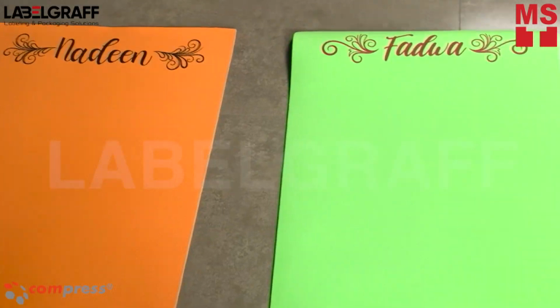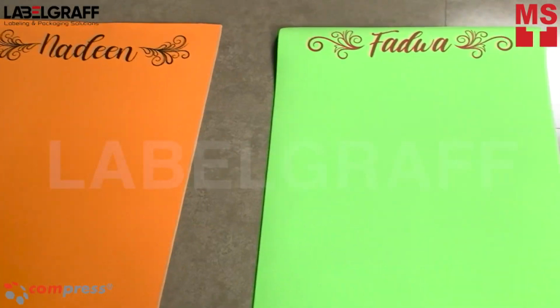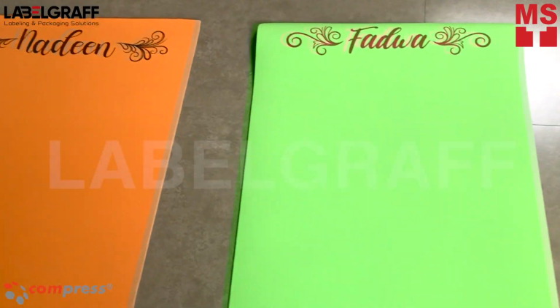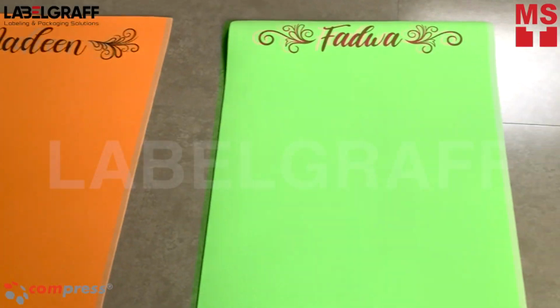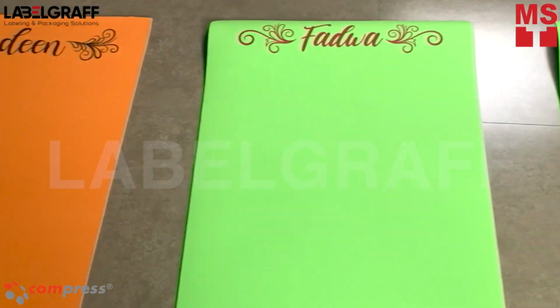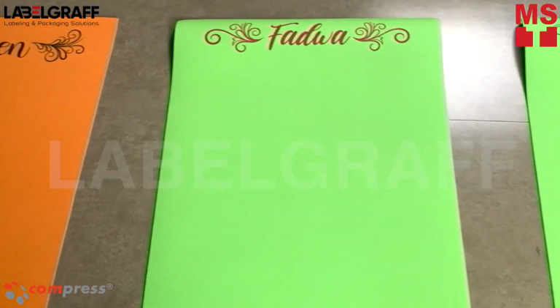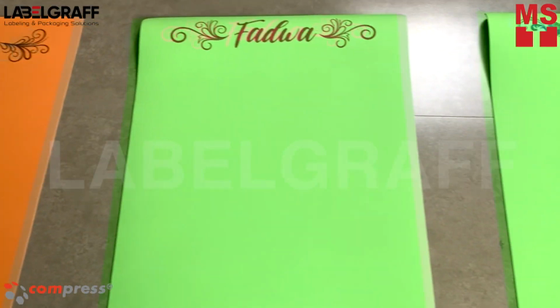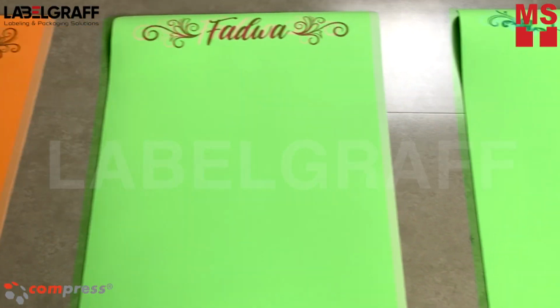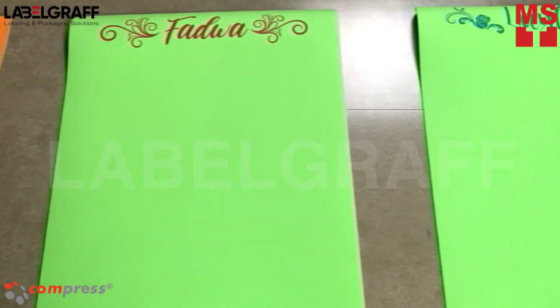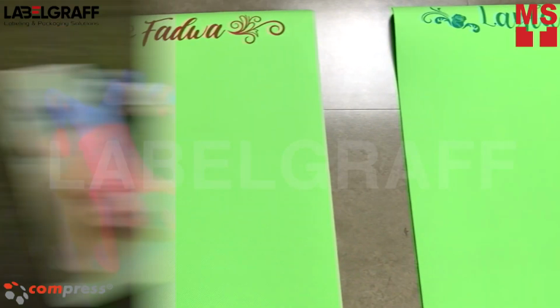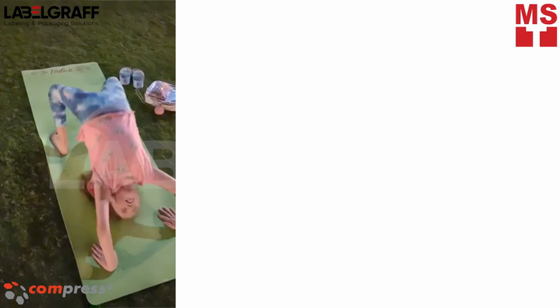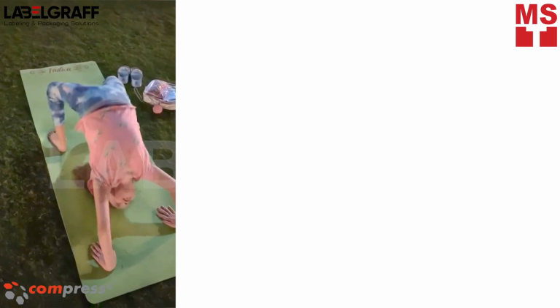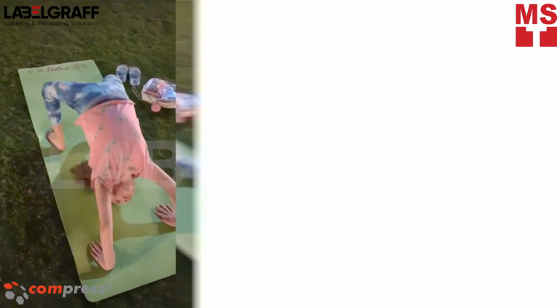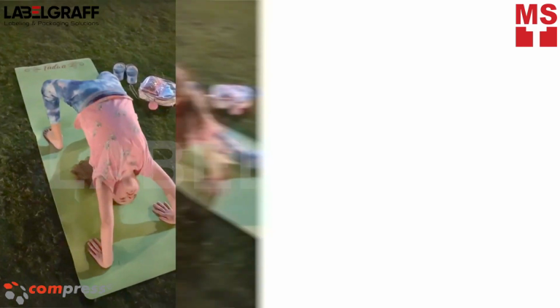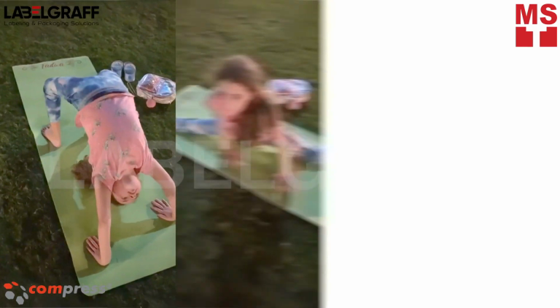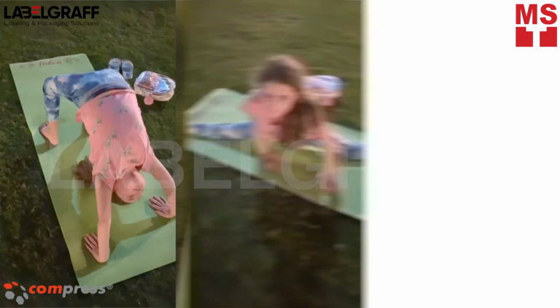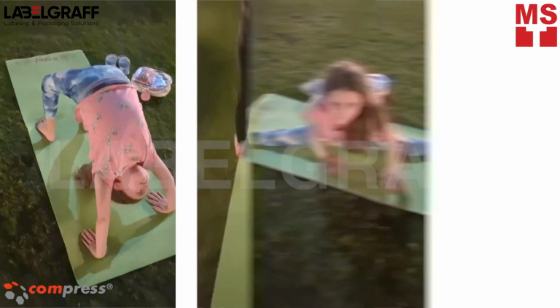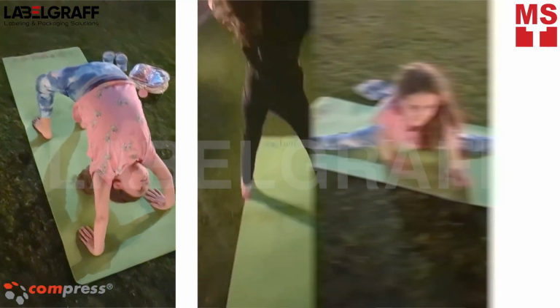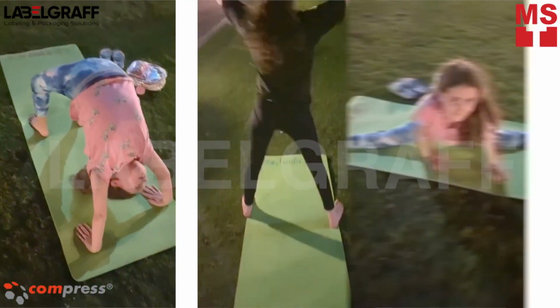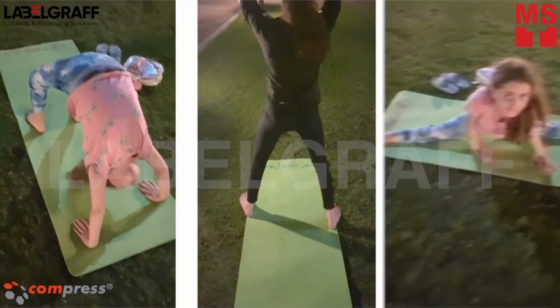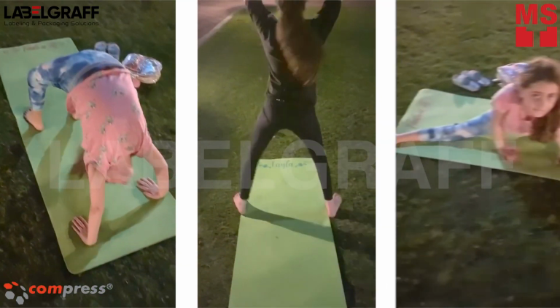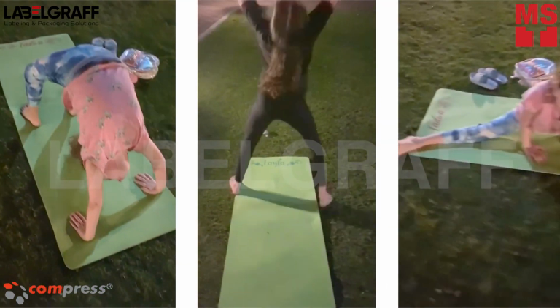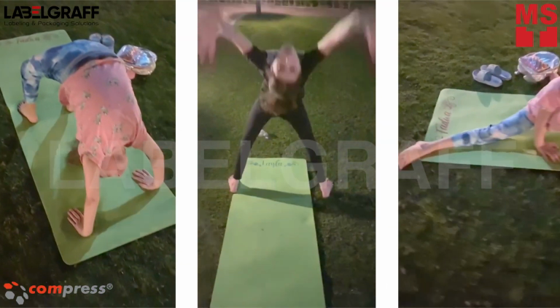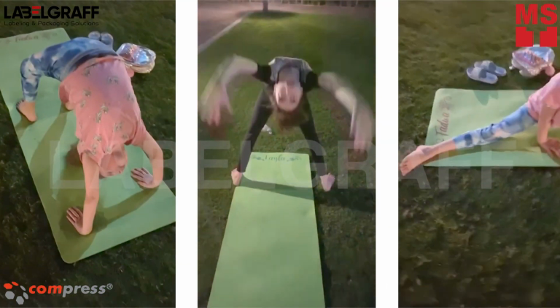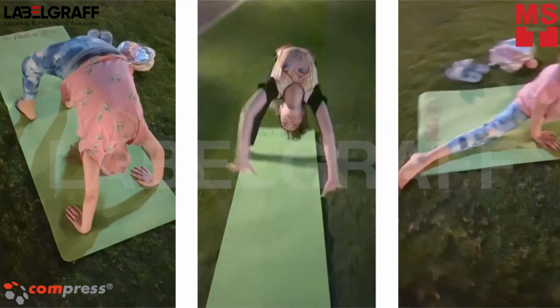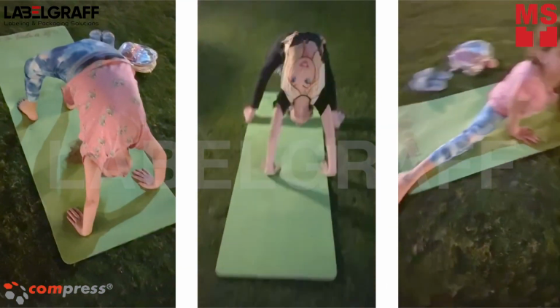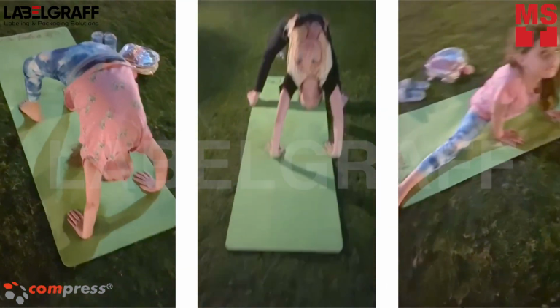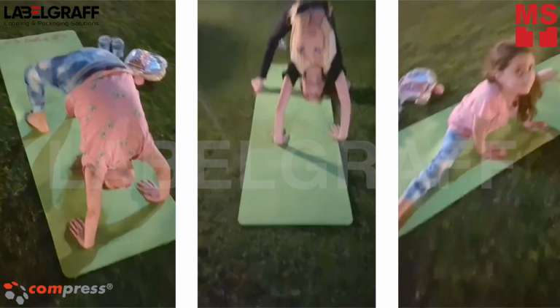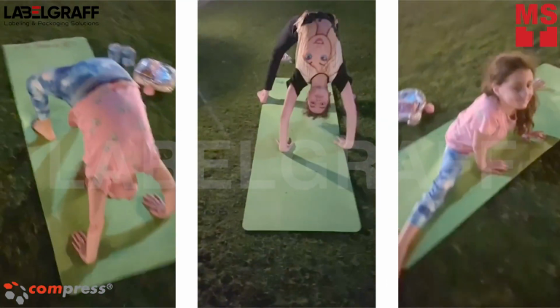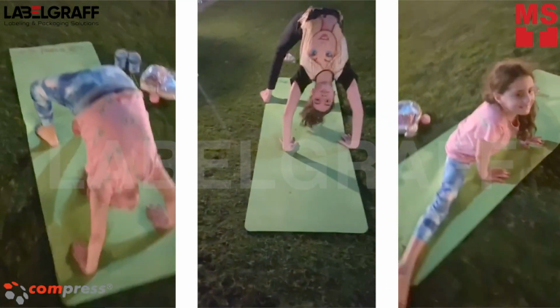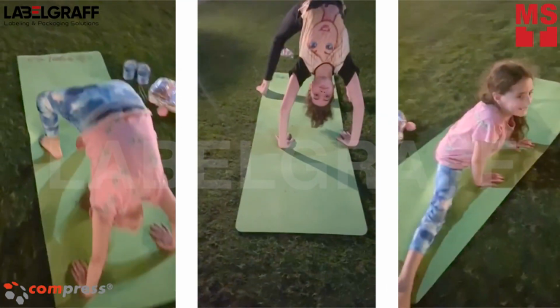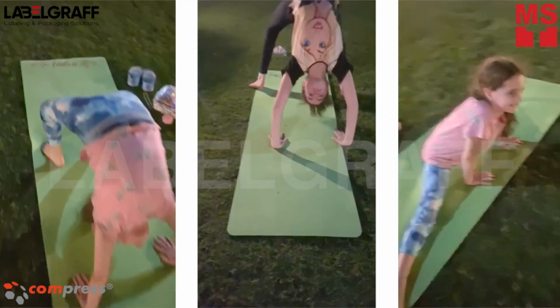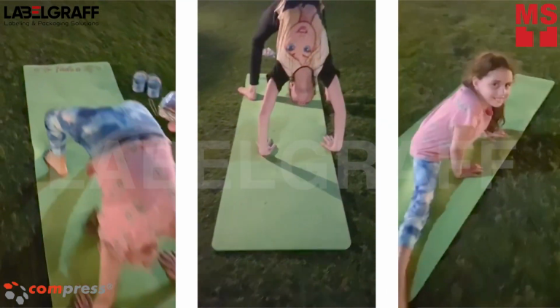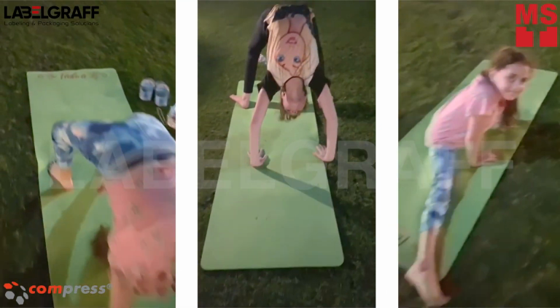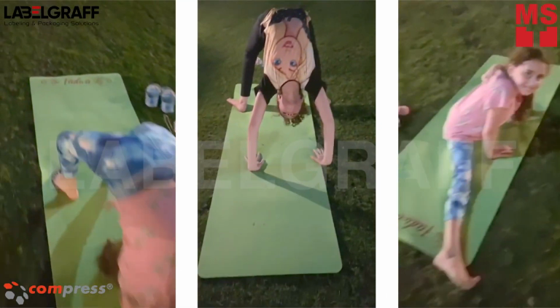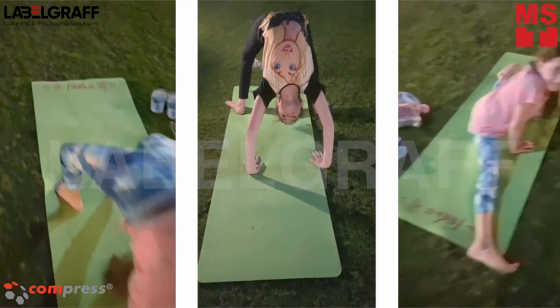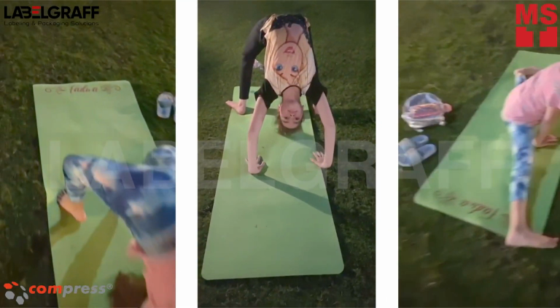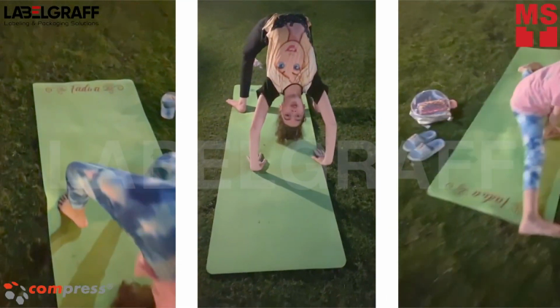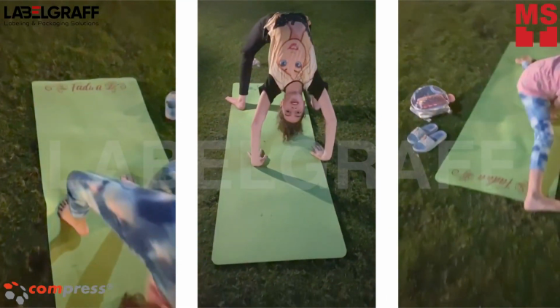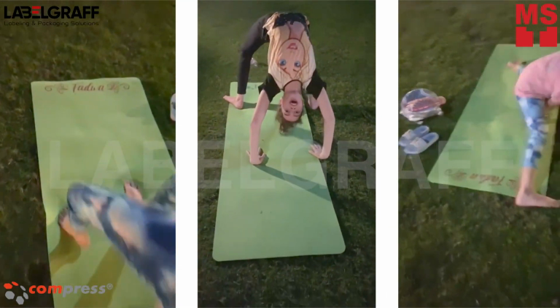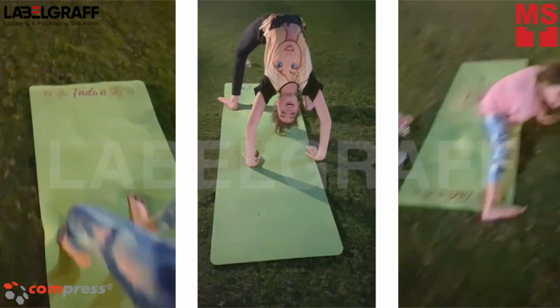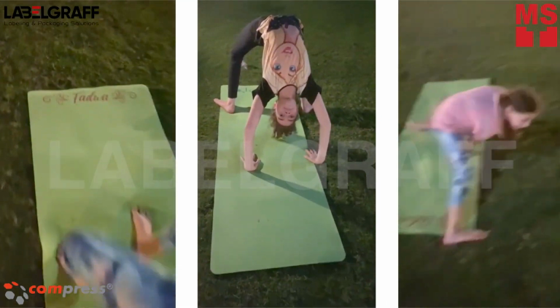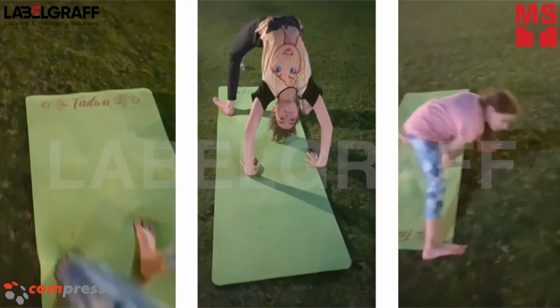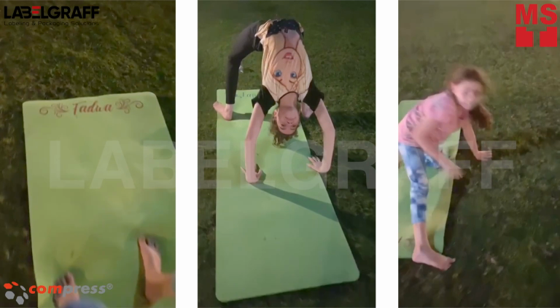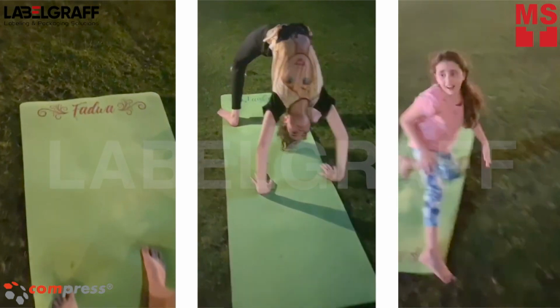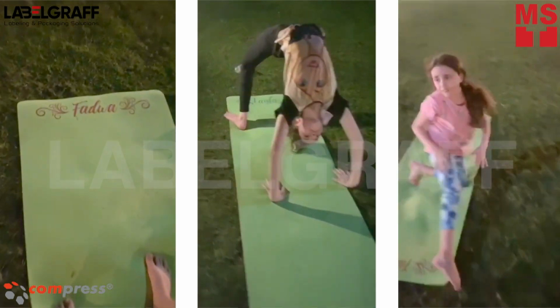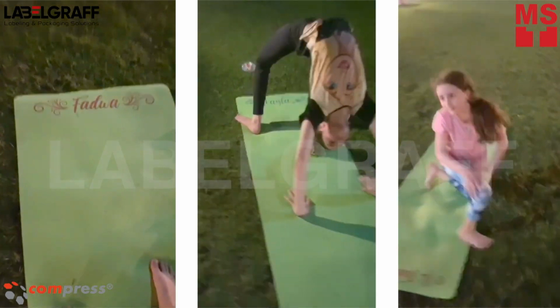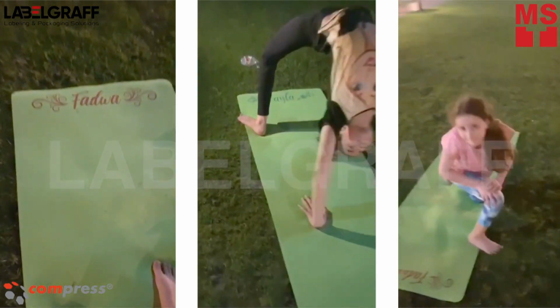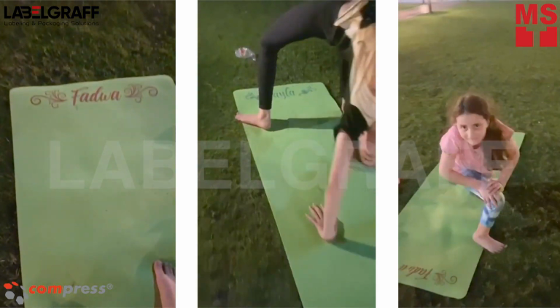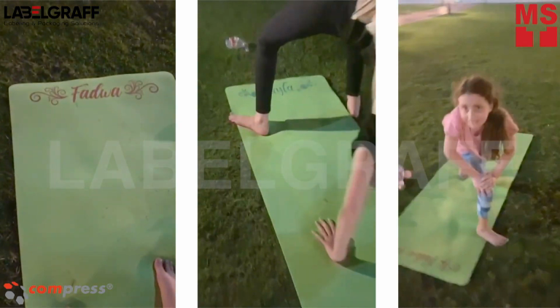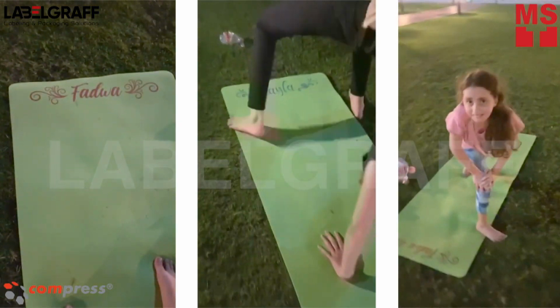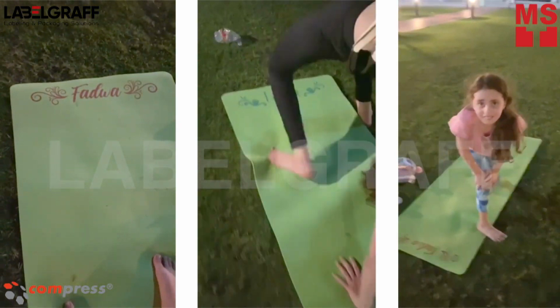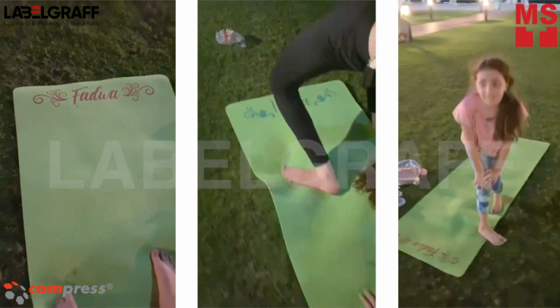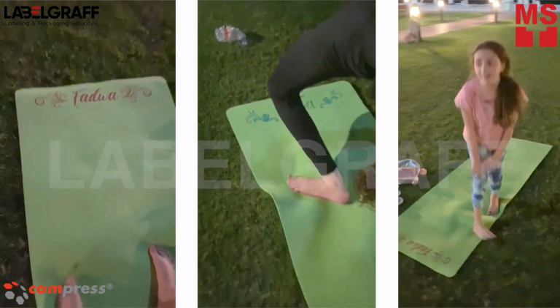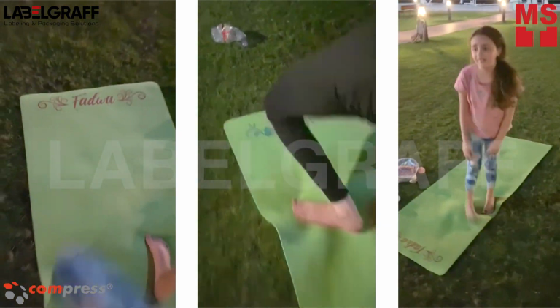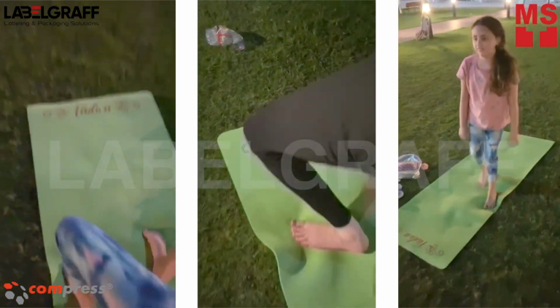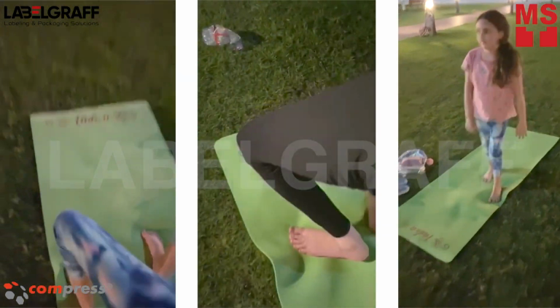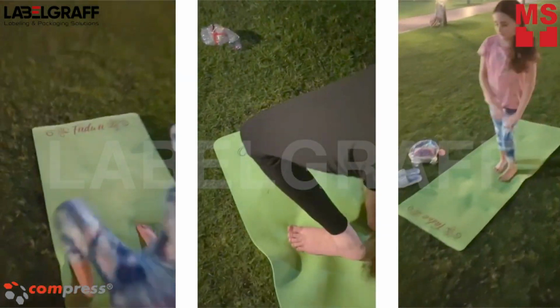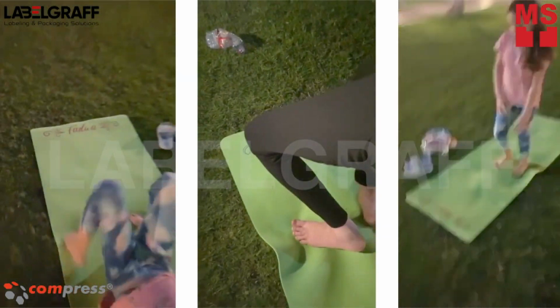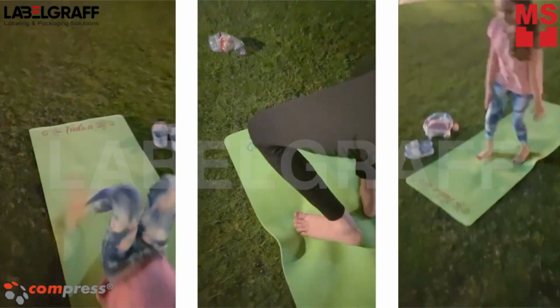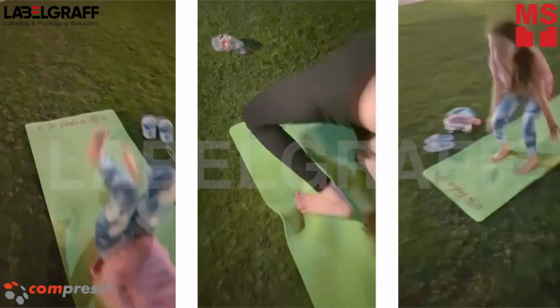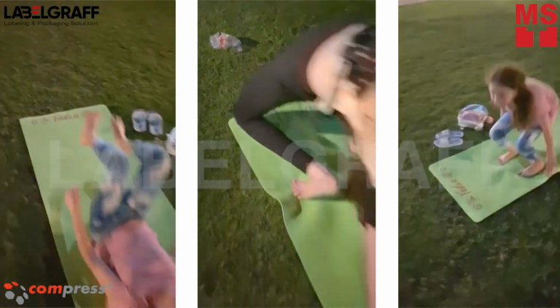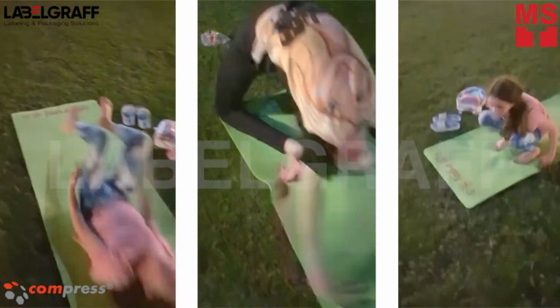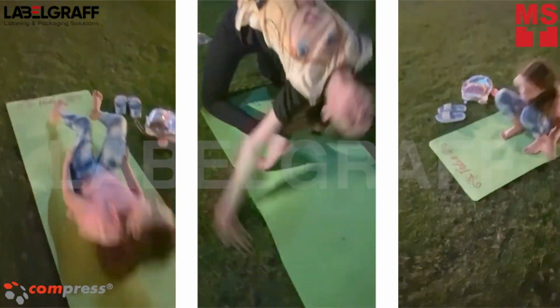Enjoy your yoga sessions at home or in the gym using your personalized yoga mat, printed by IUB600S UV LED Printer.